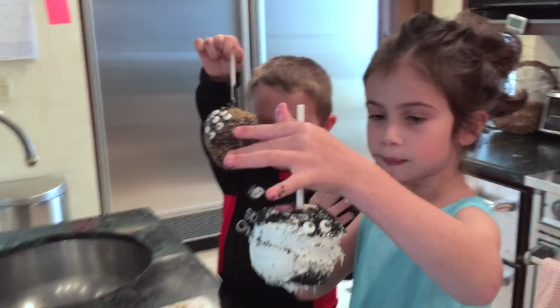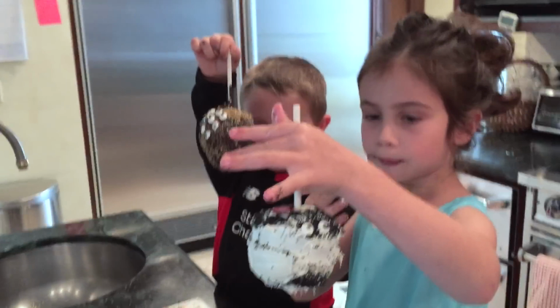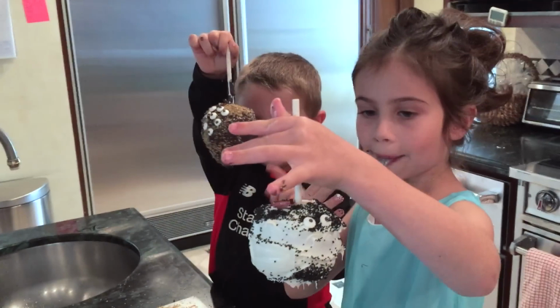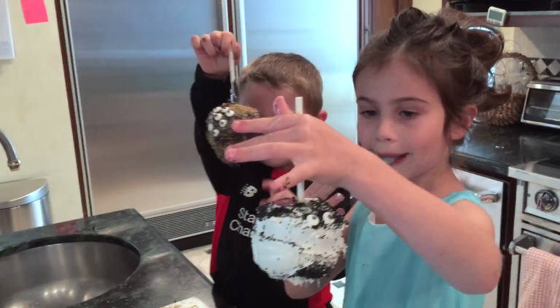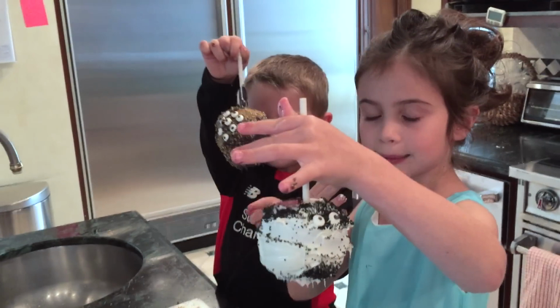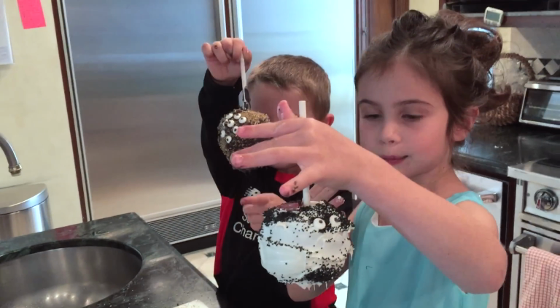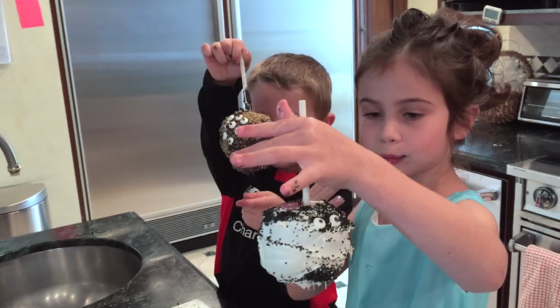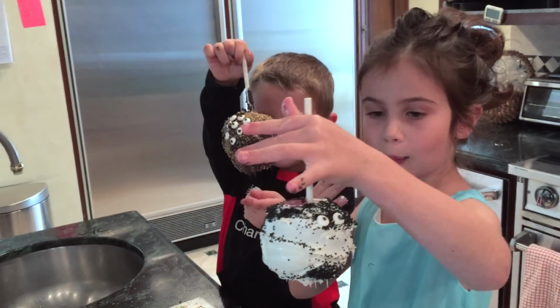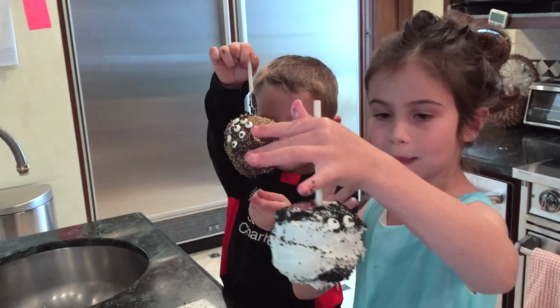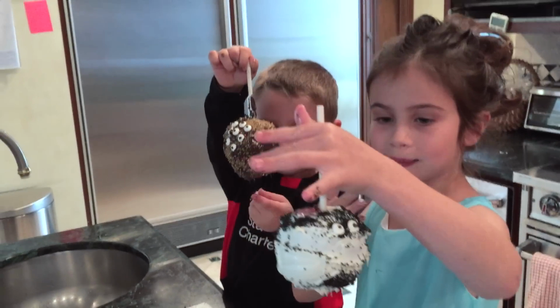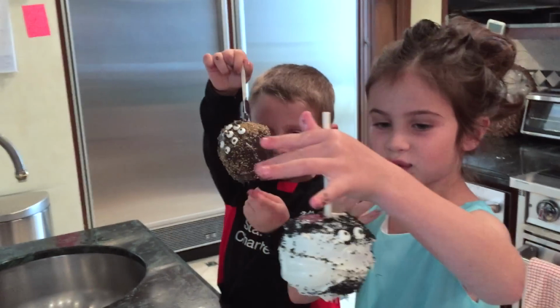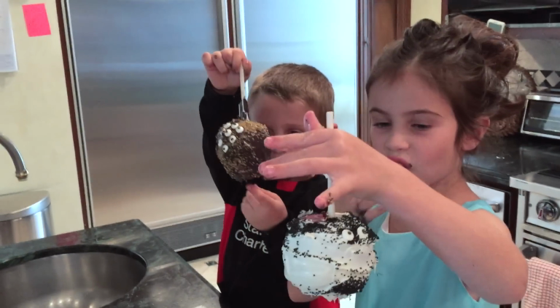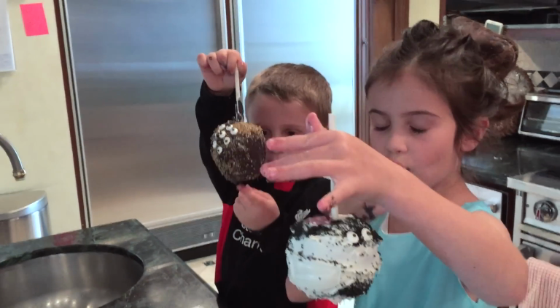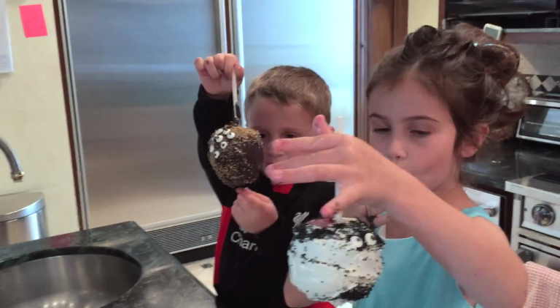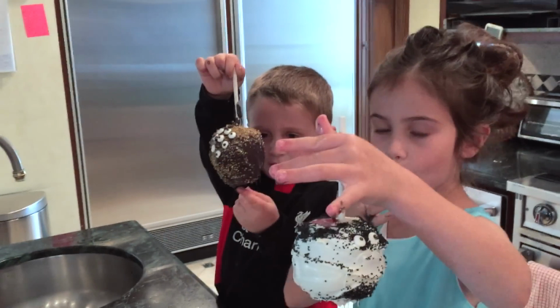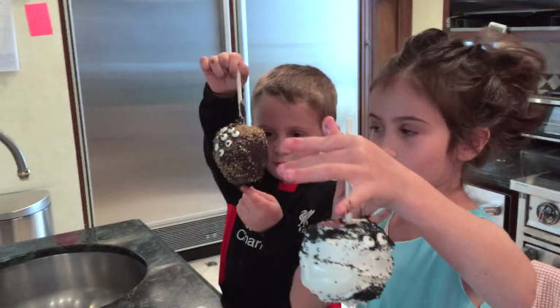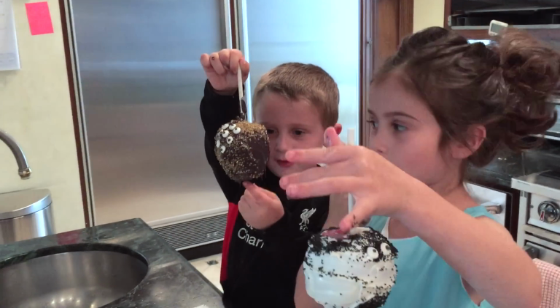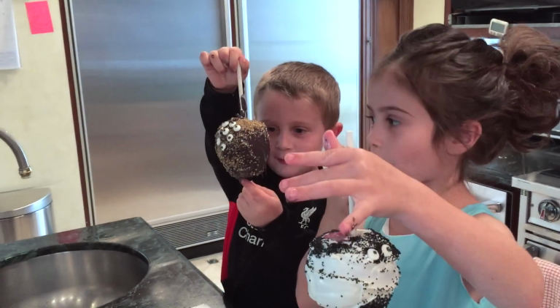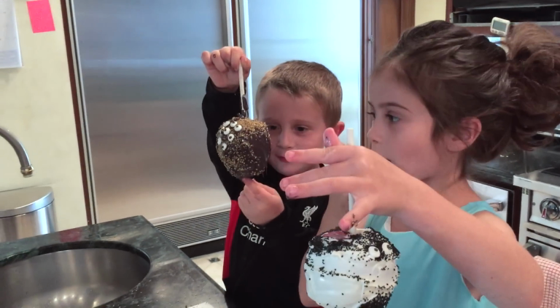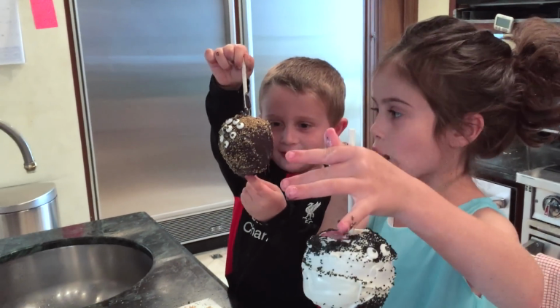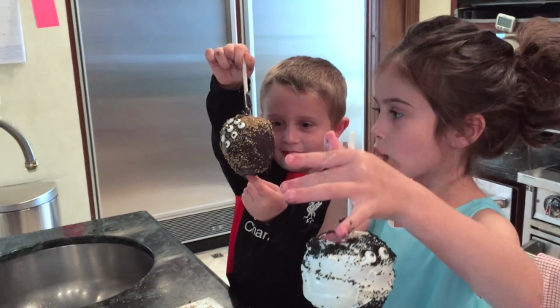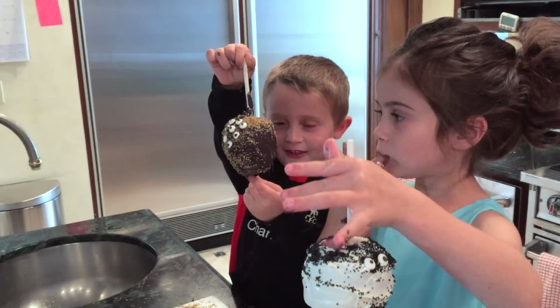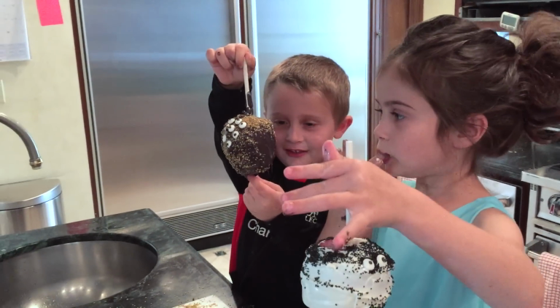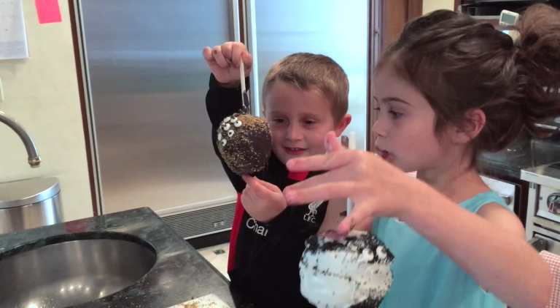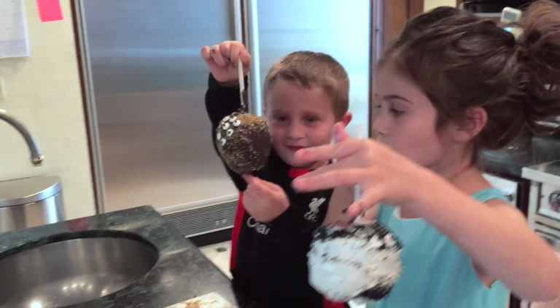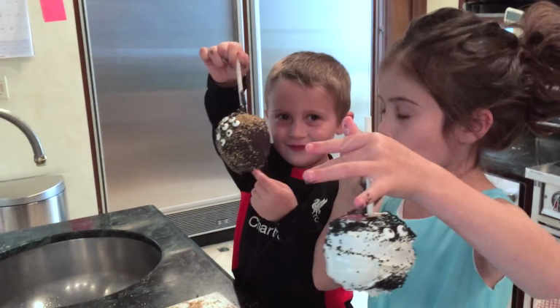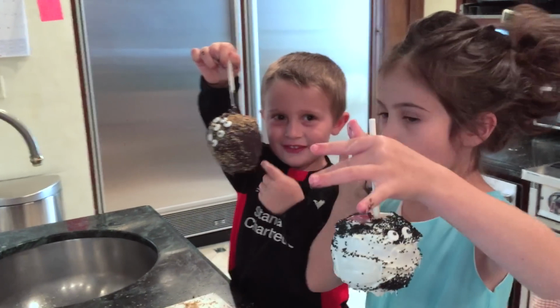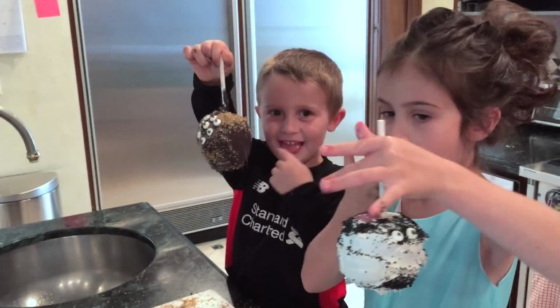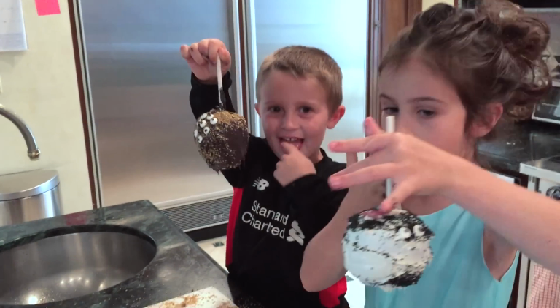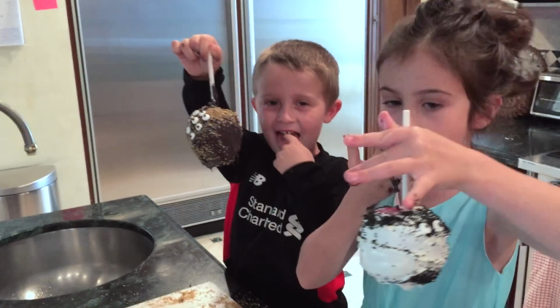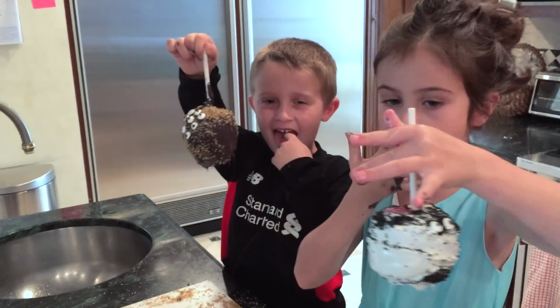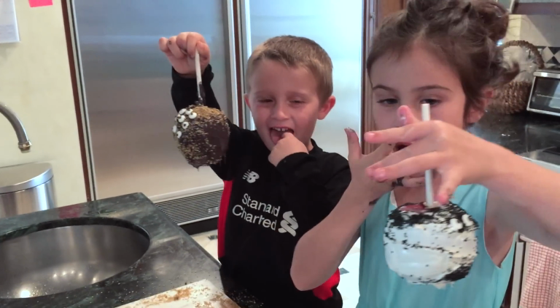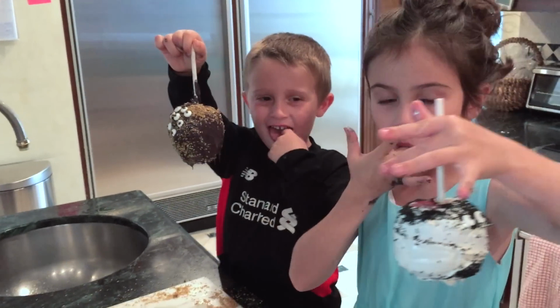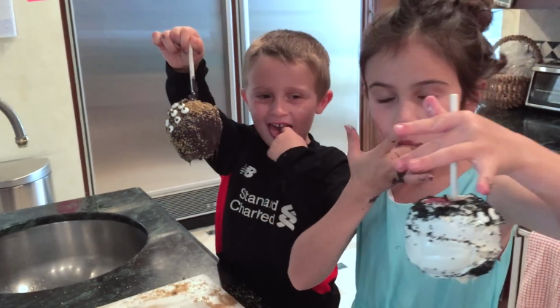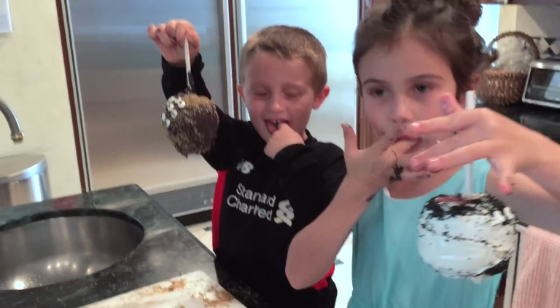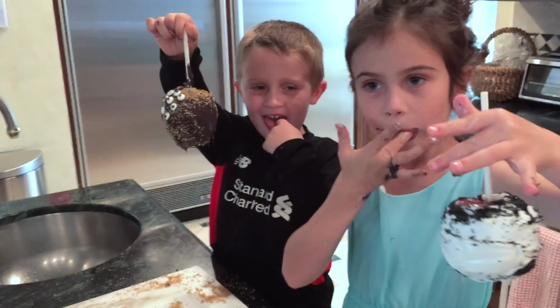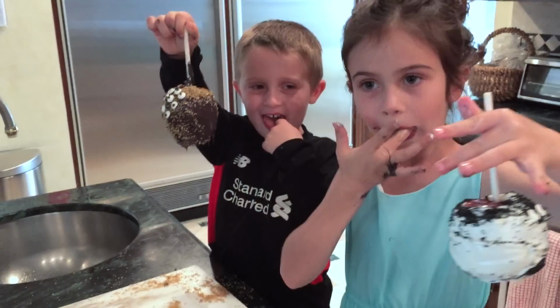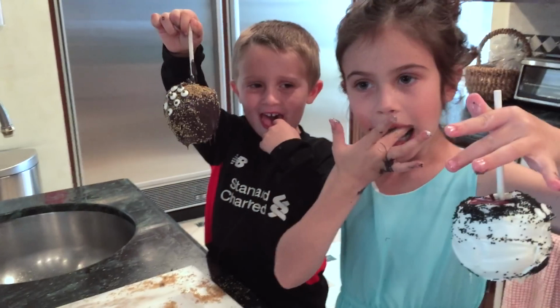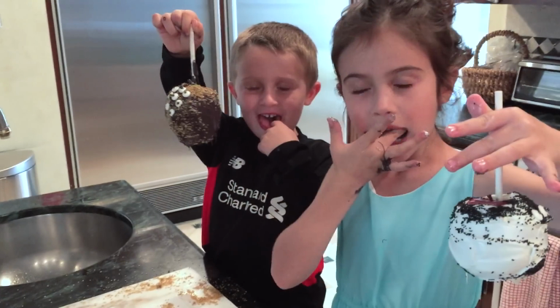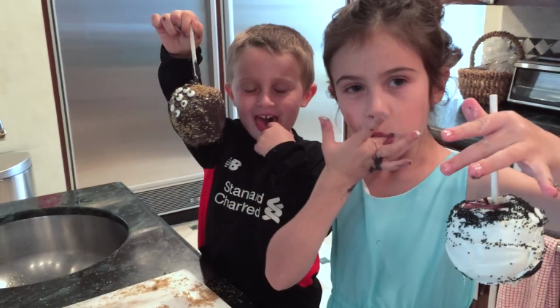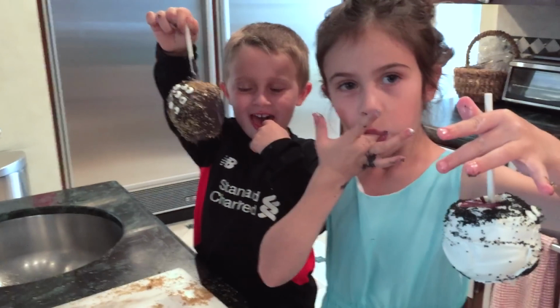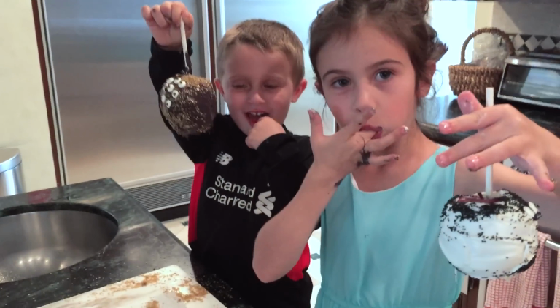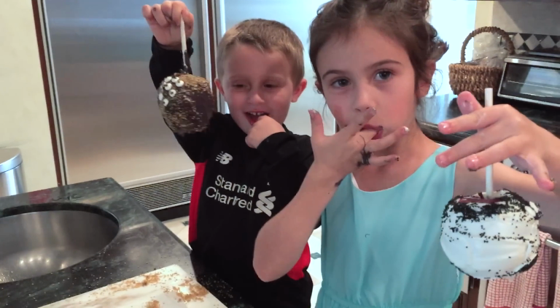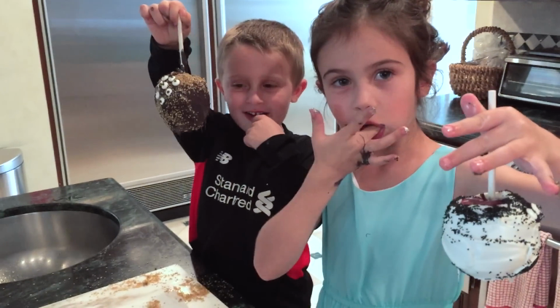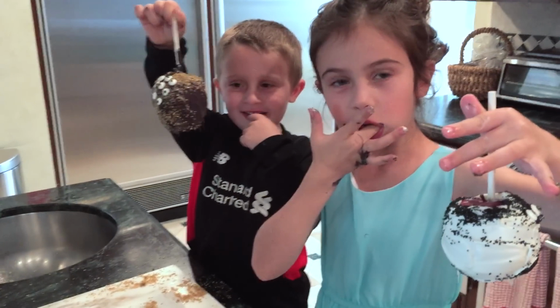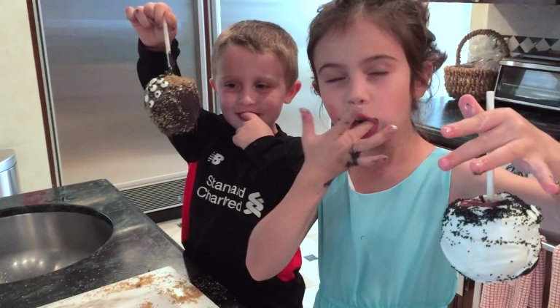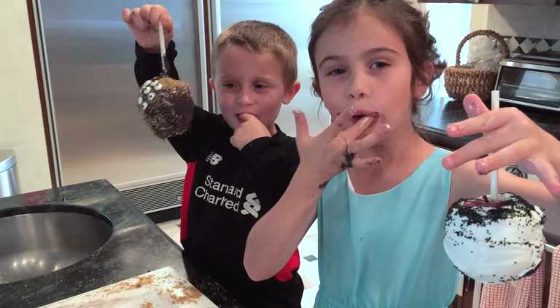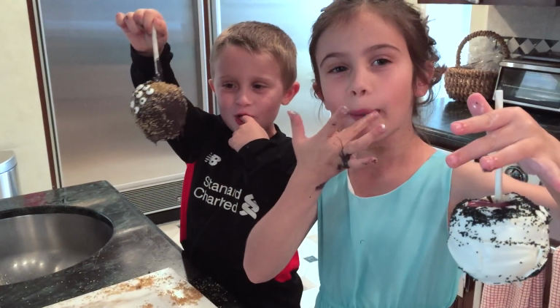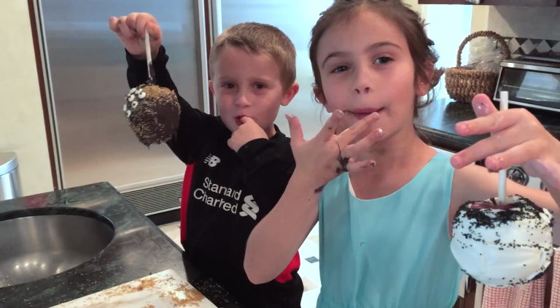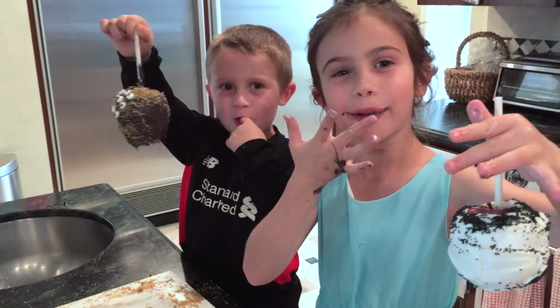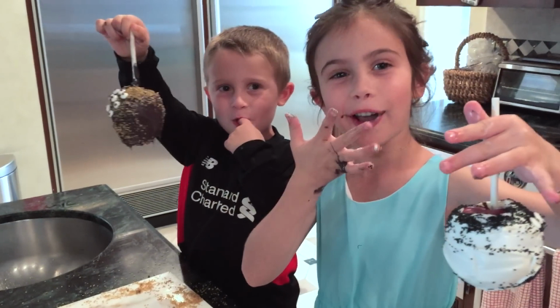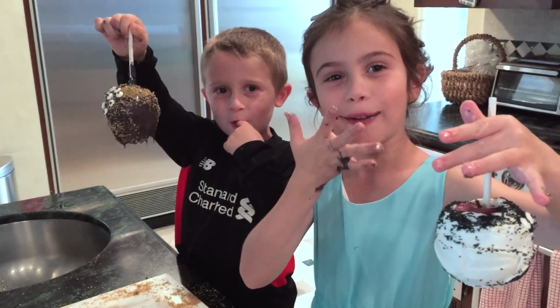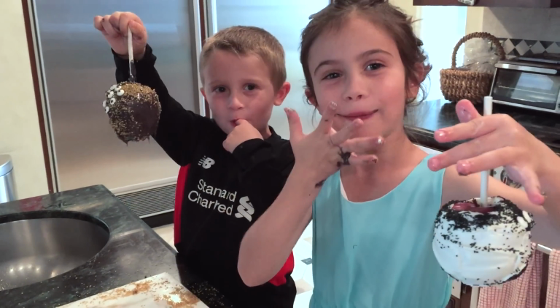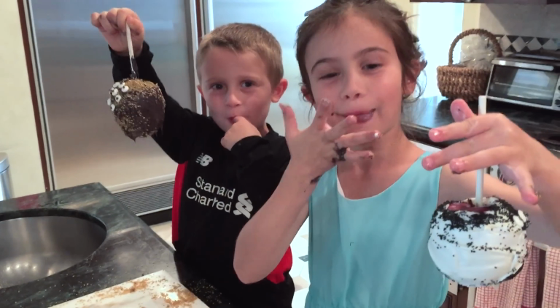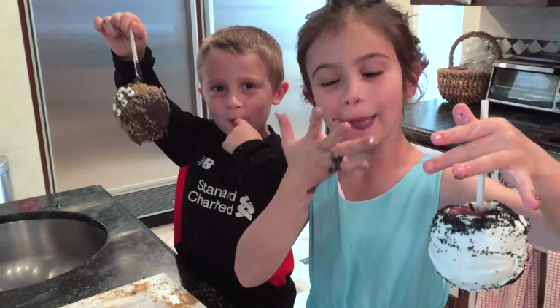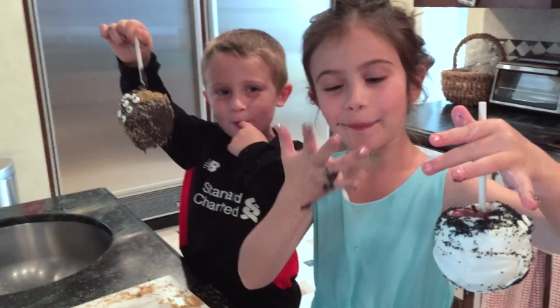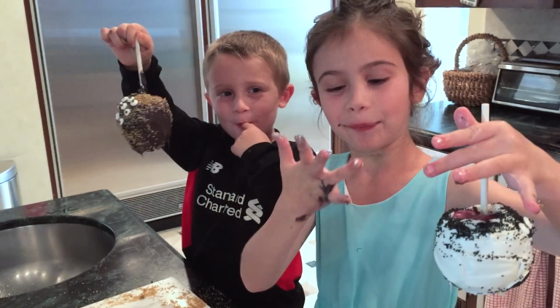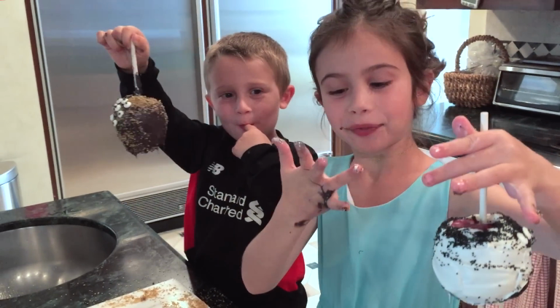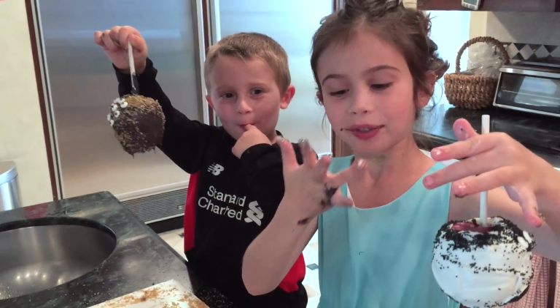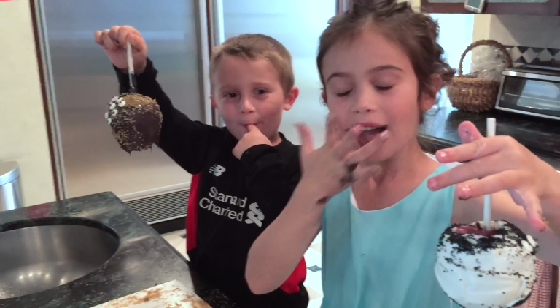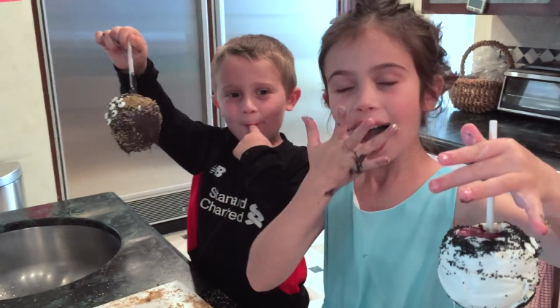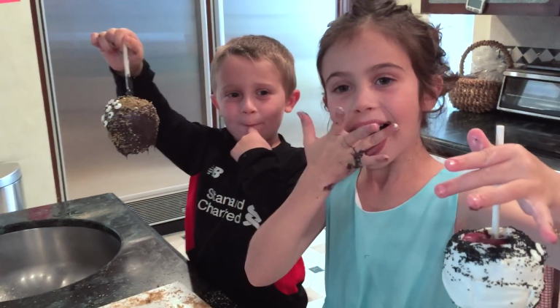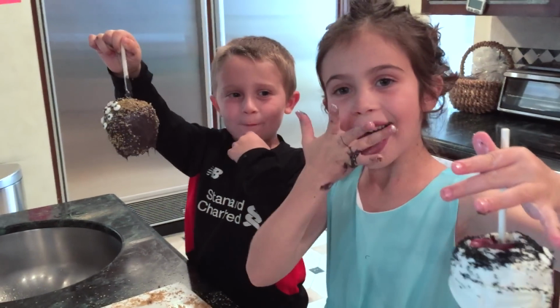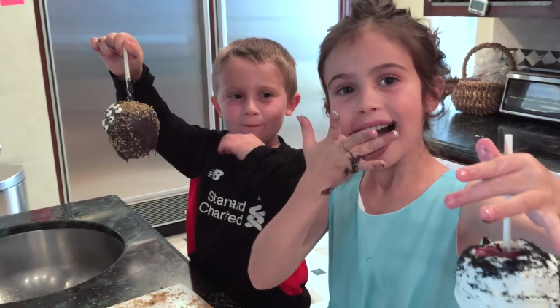What'd you name them? Ribsy. What about you? Cutie pumpkin.